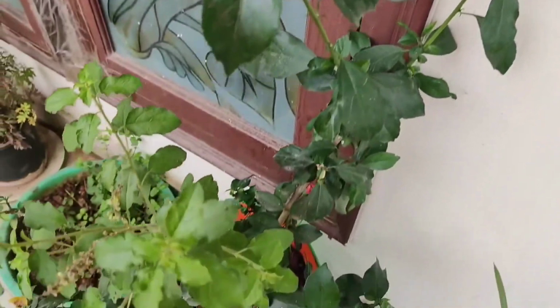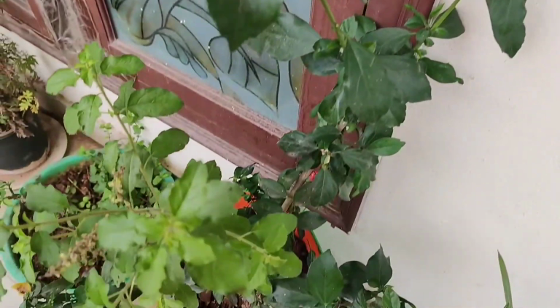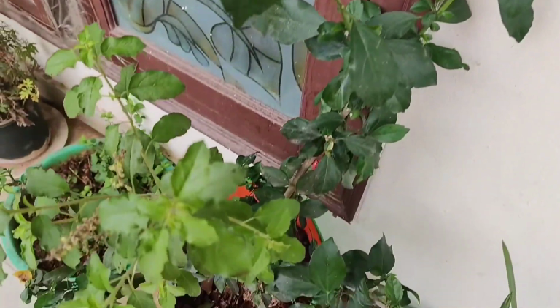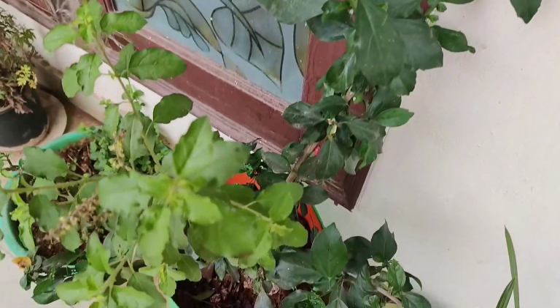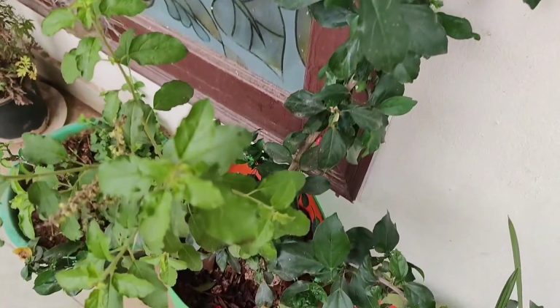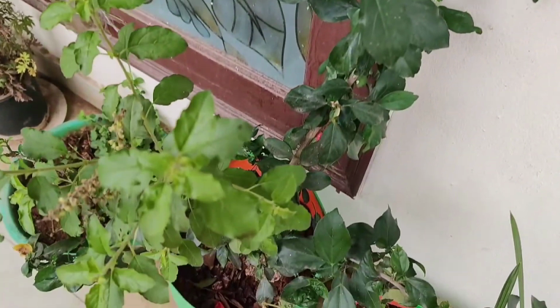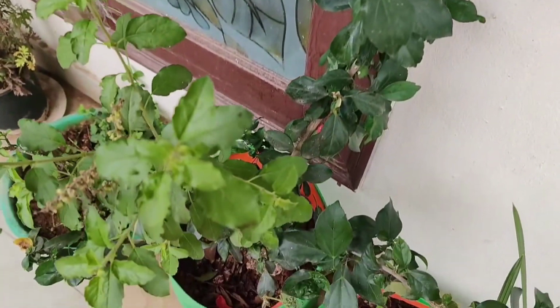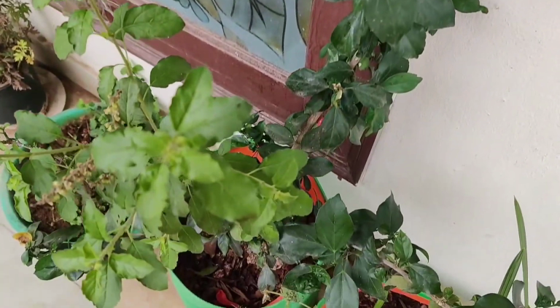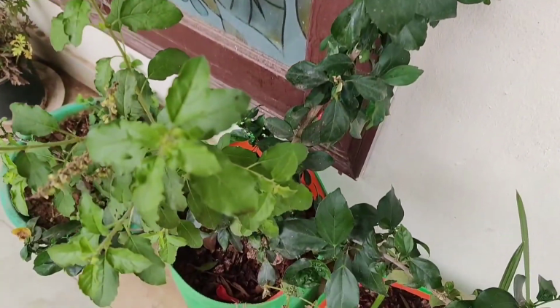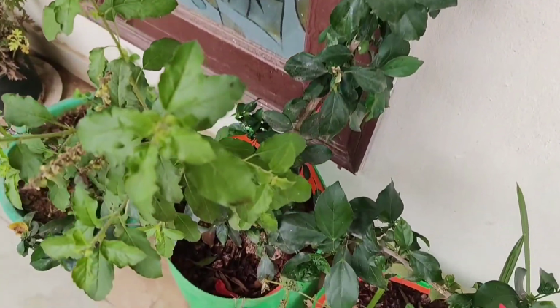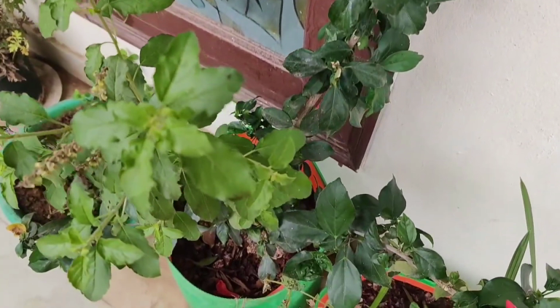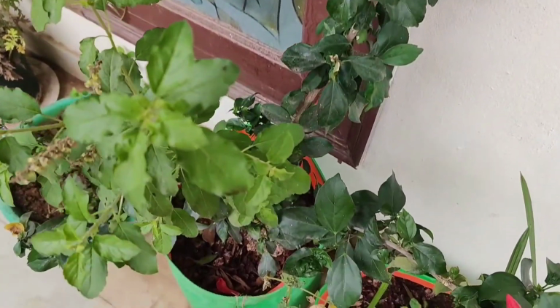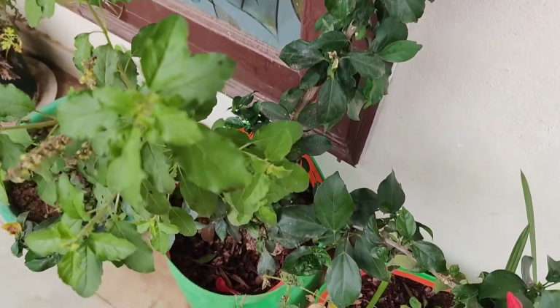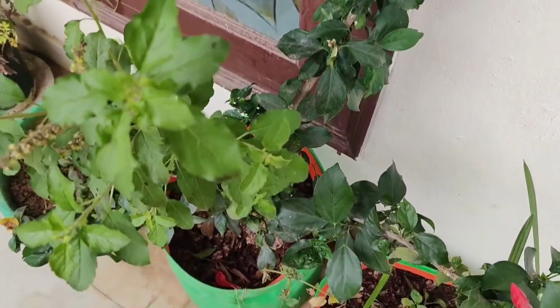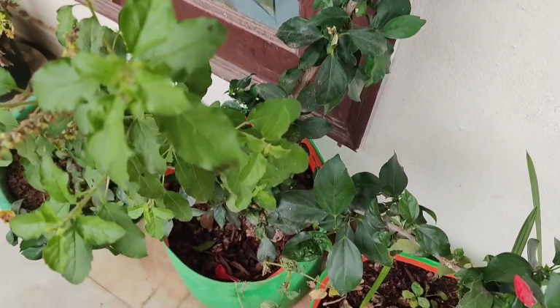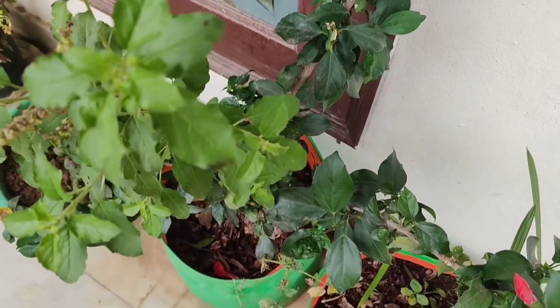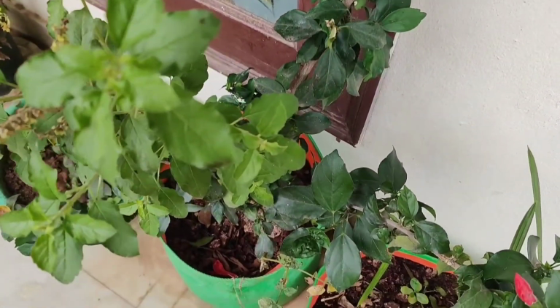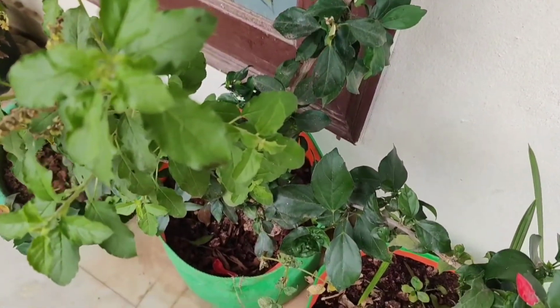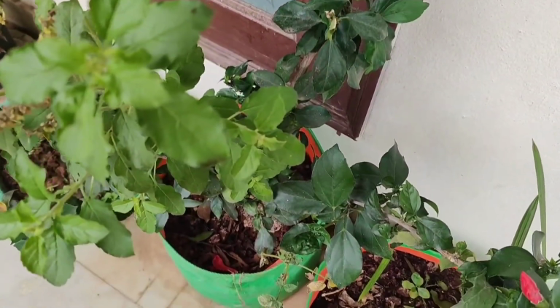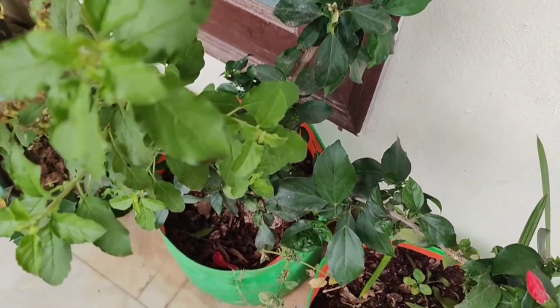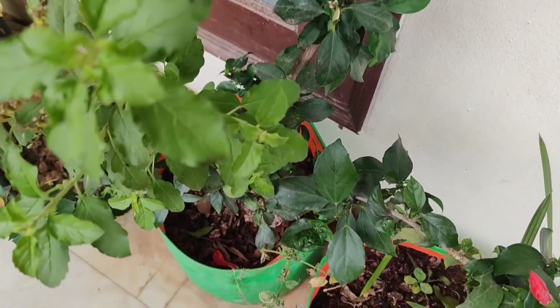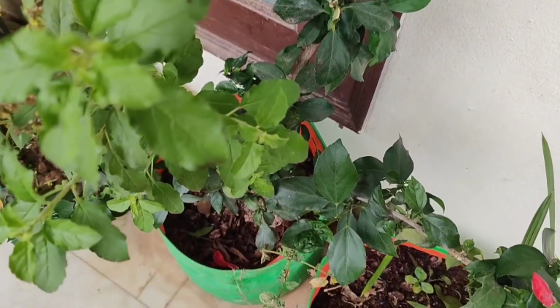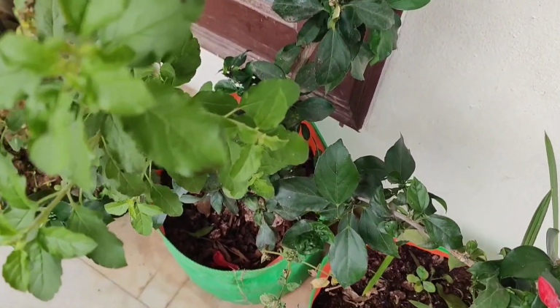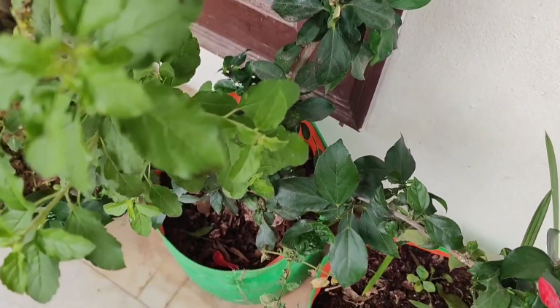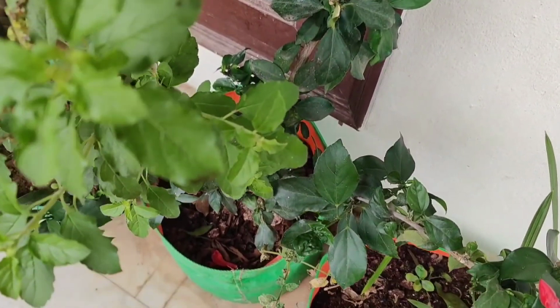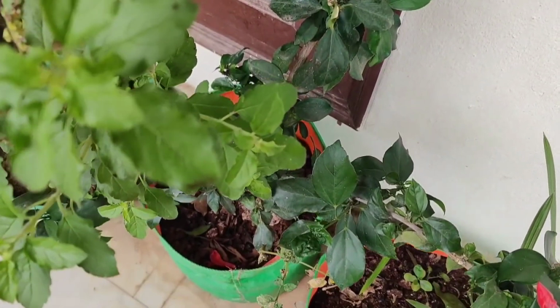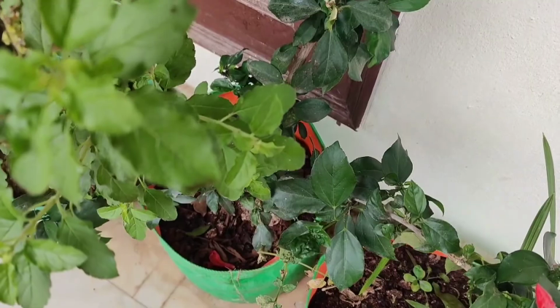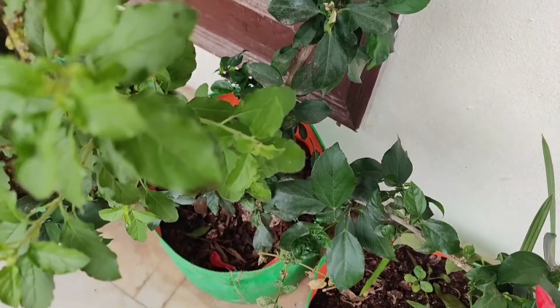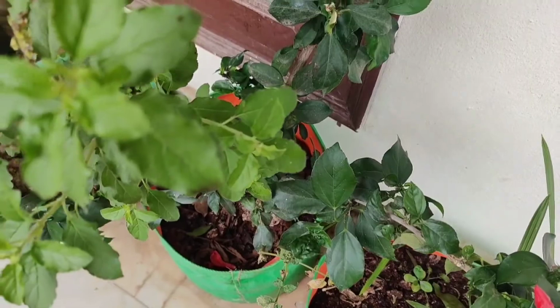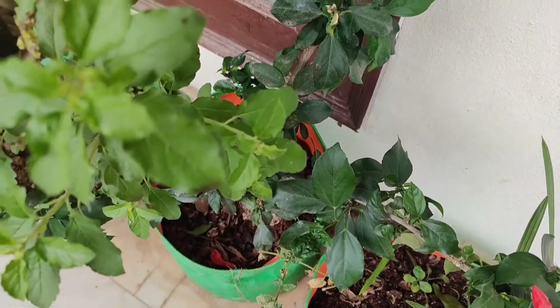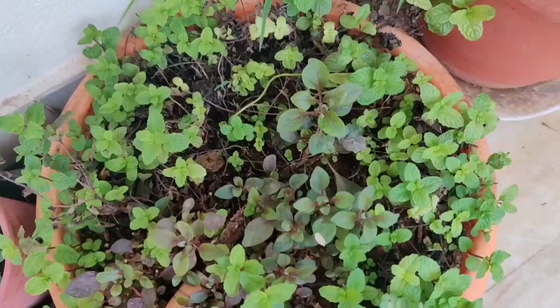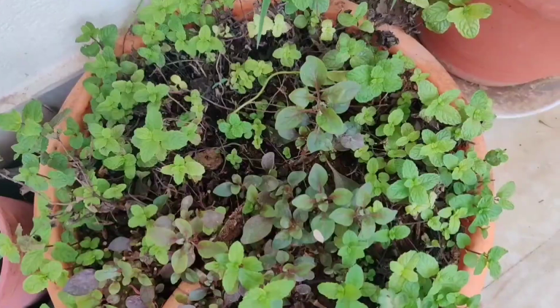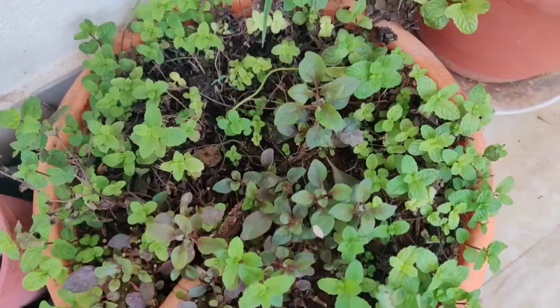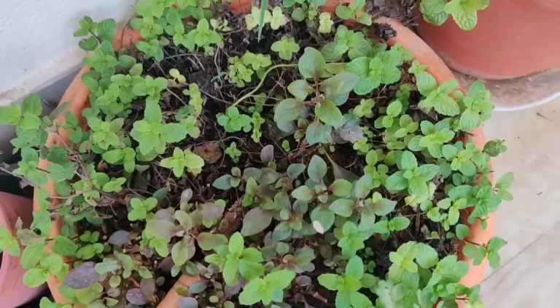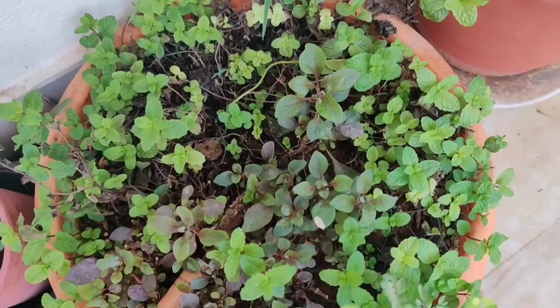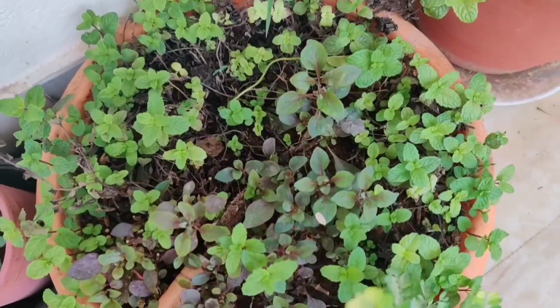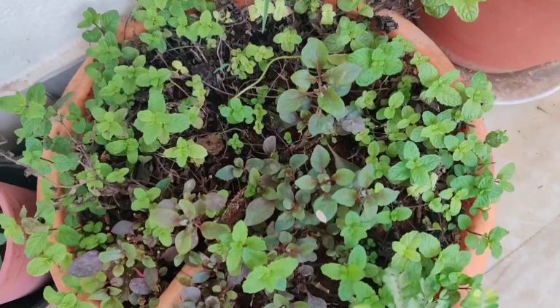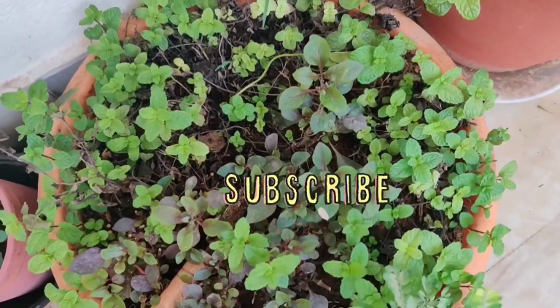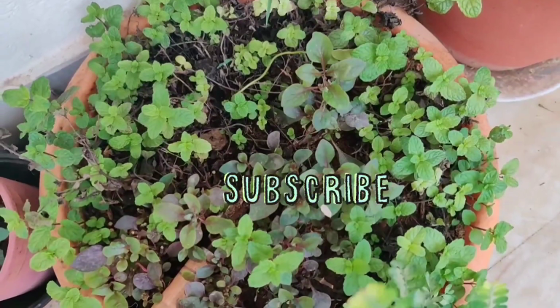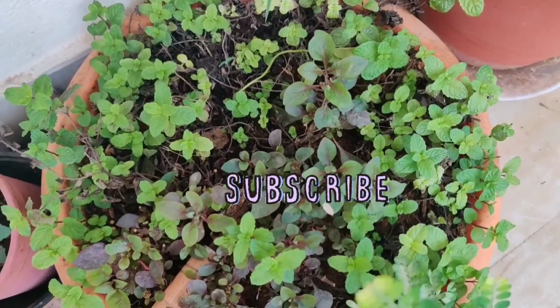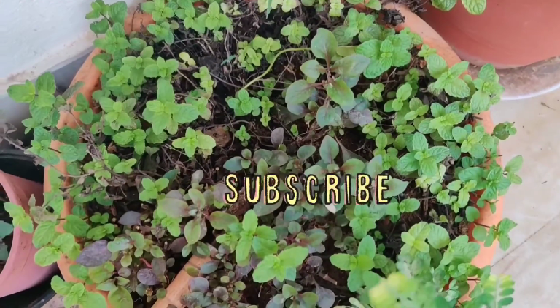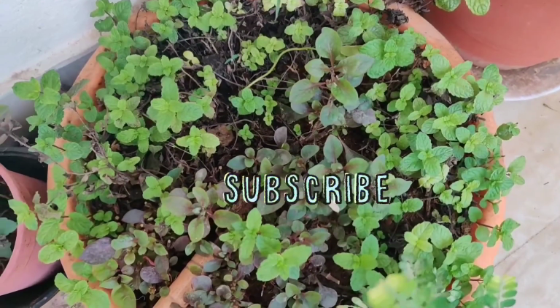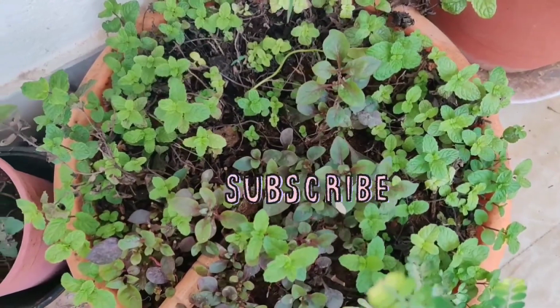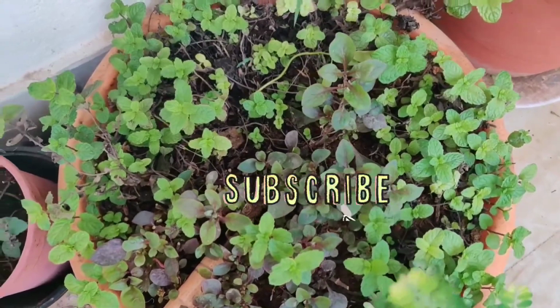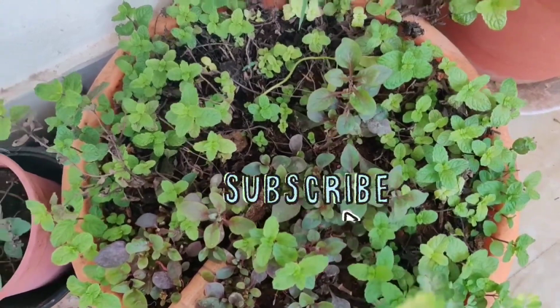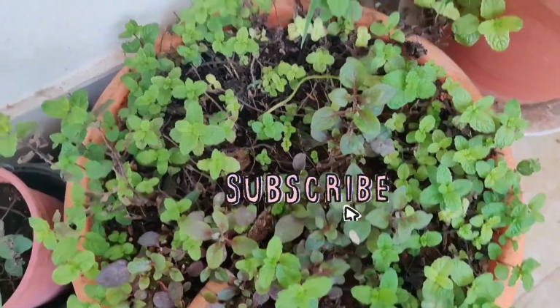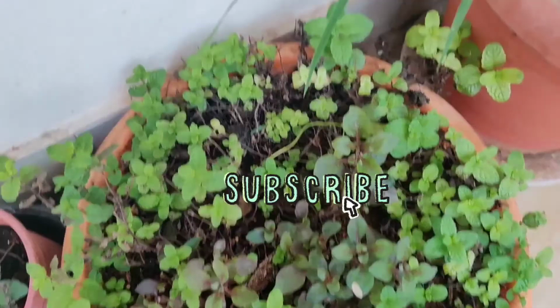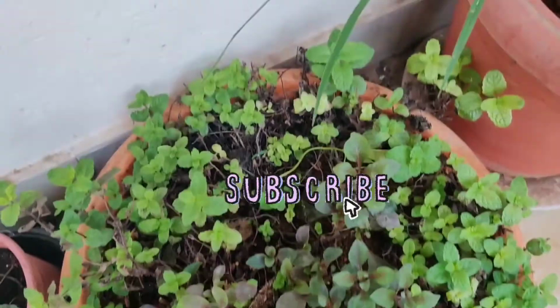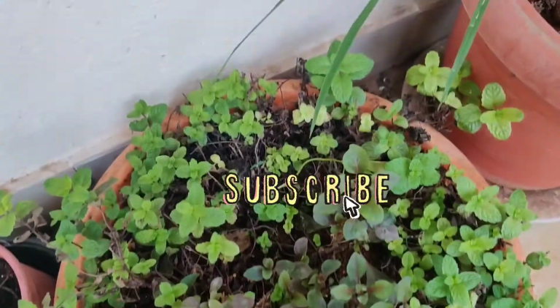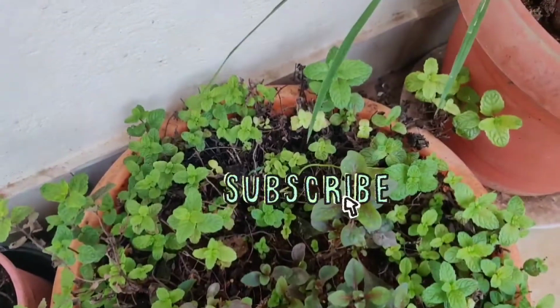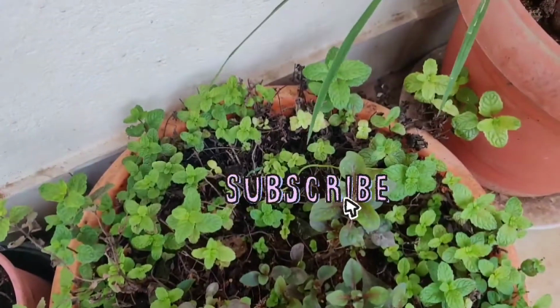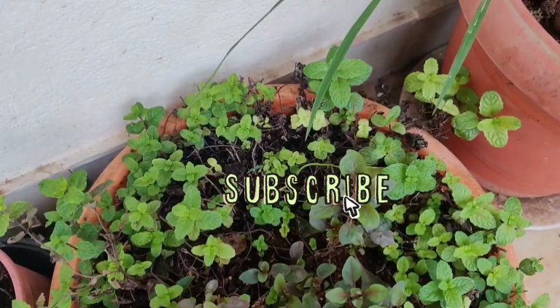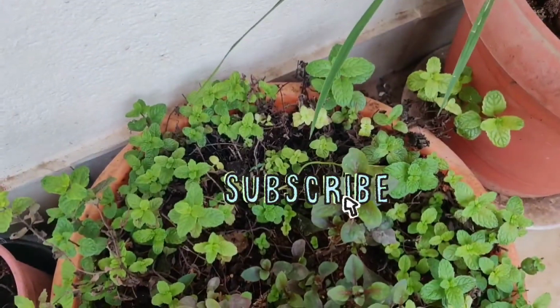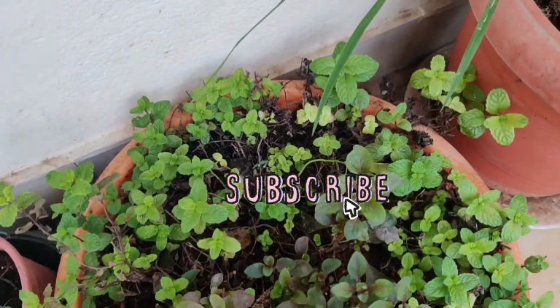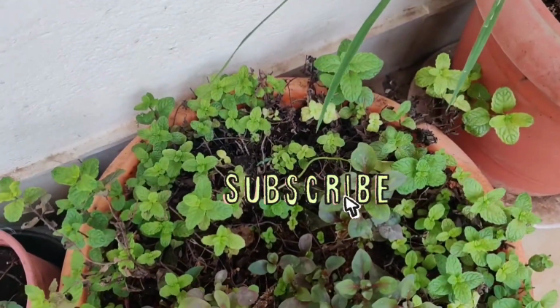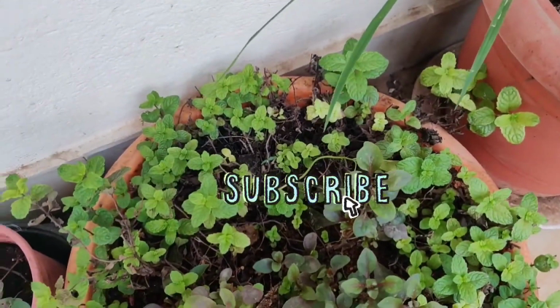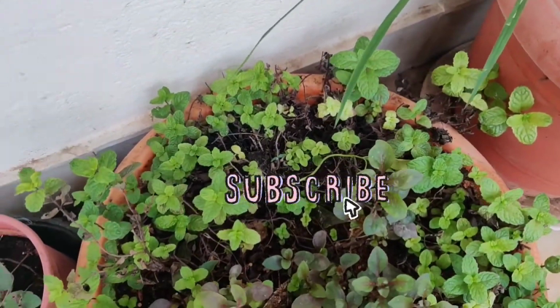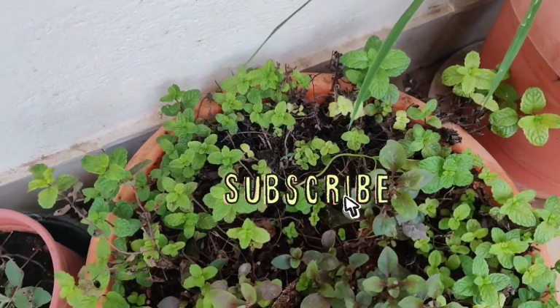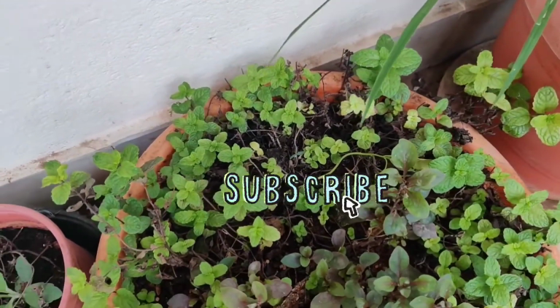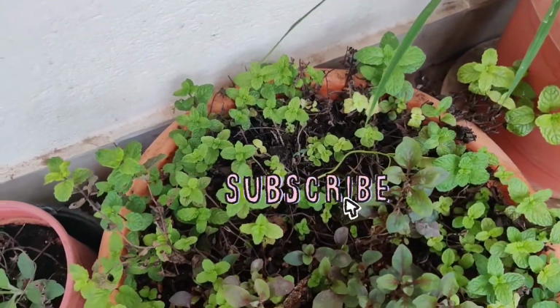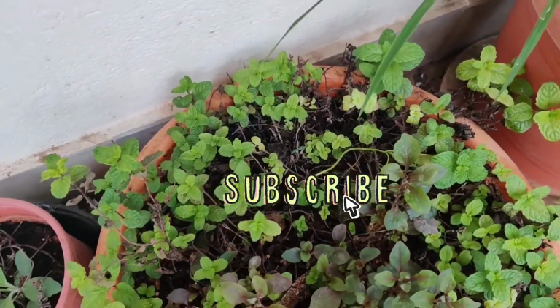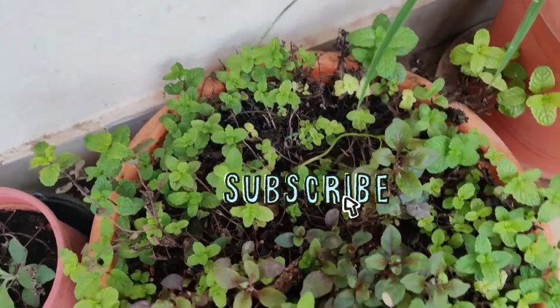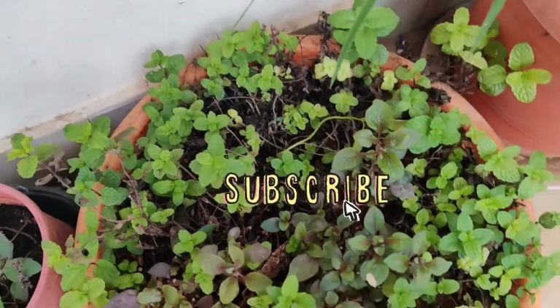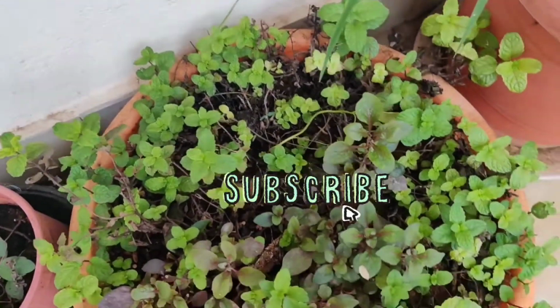So before you continue watching the video, please subscribe to the channel. Now let's see what the remedy is.